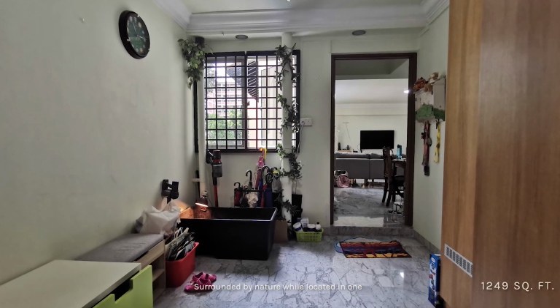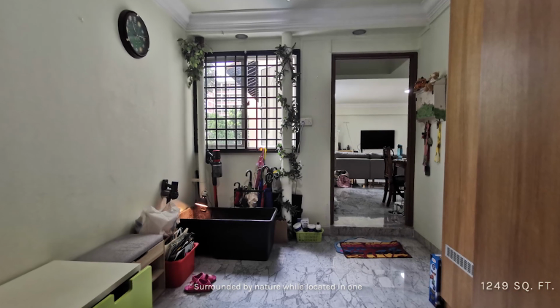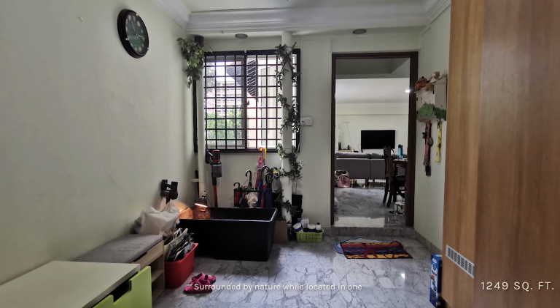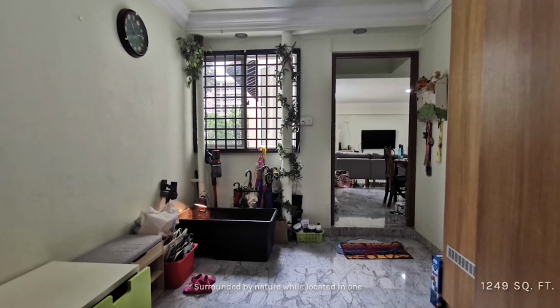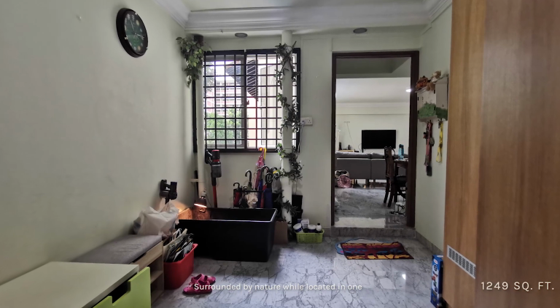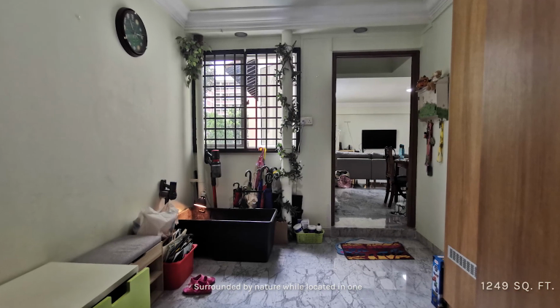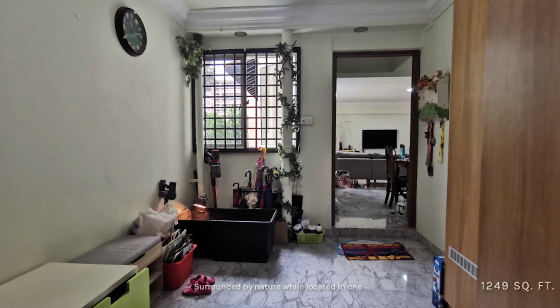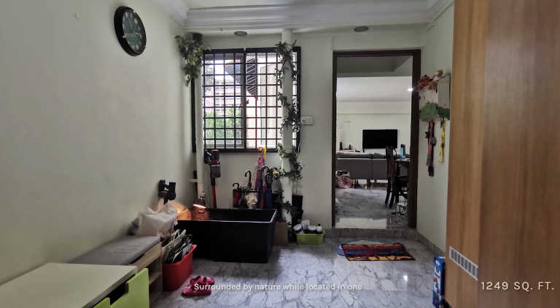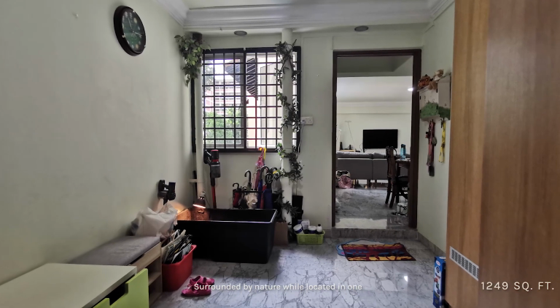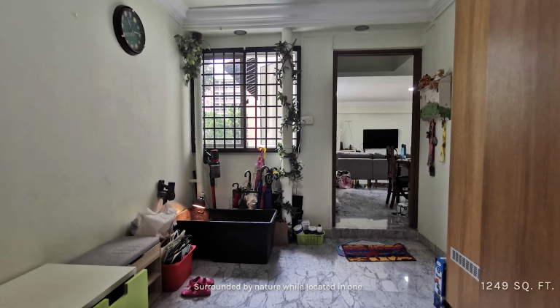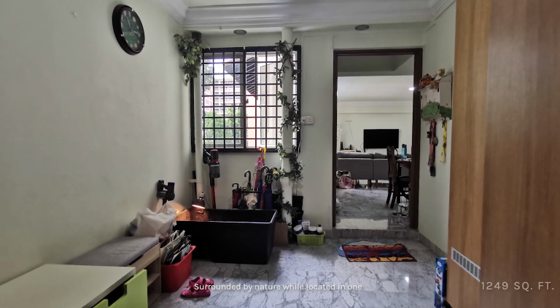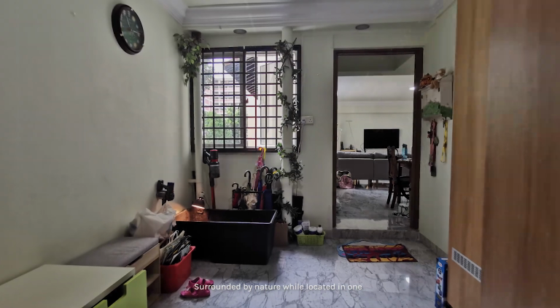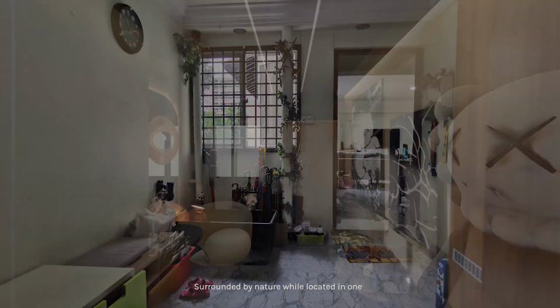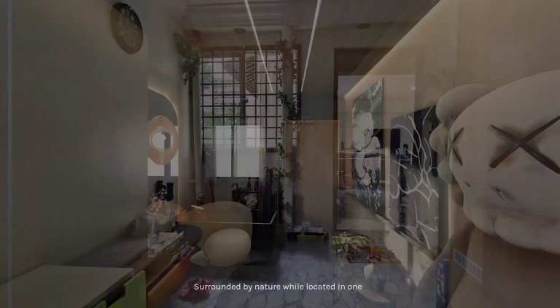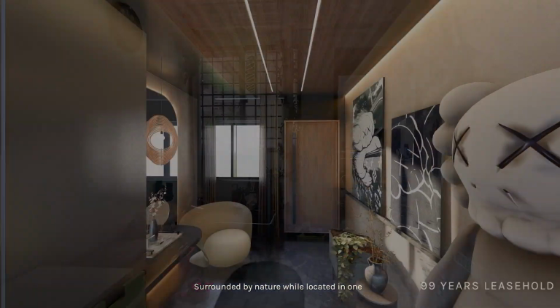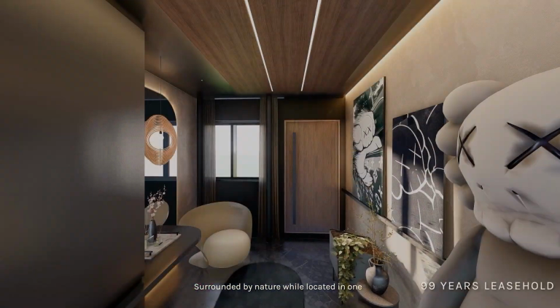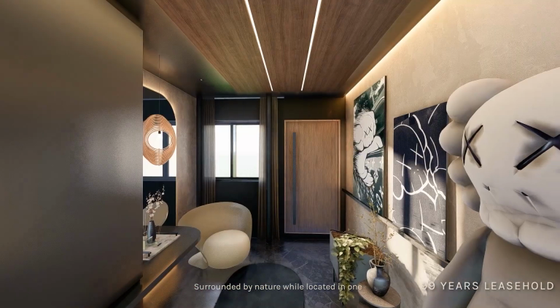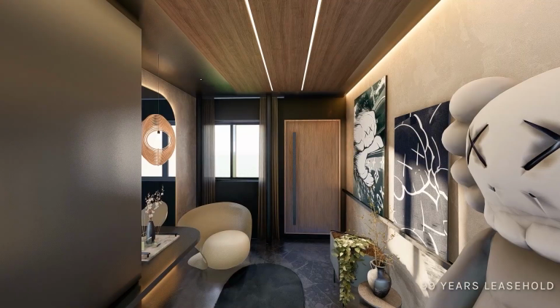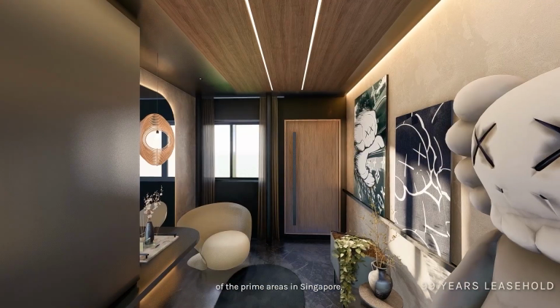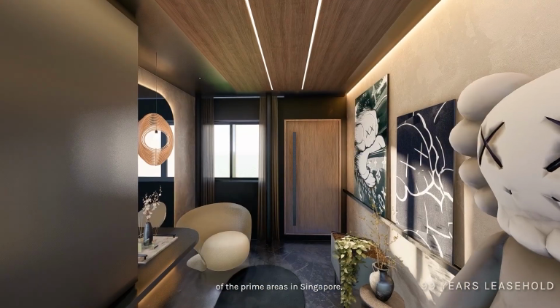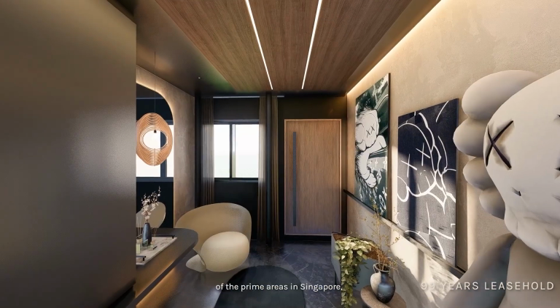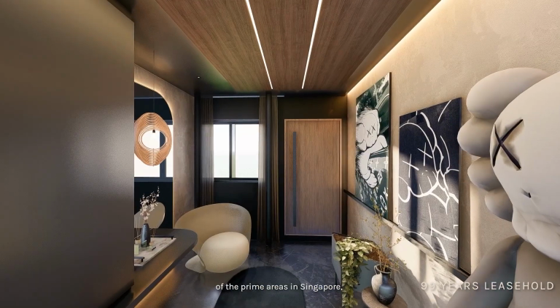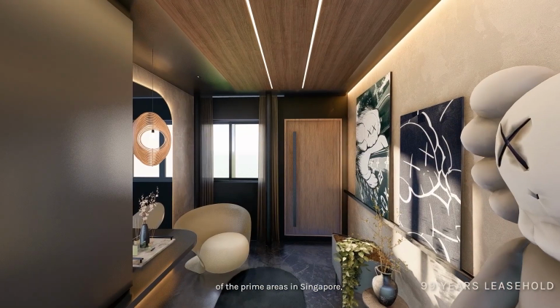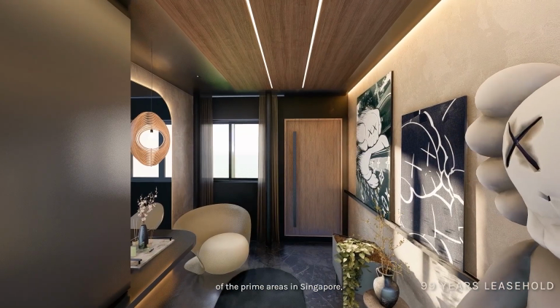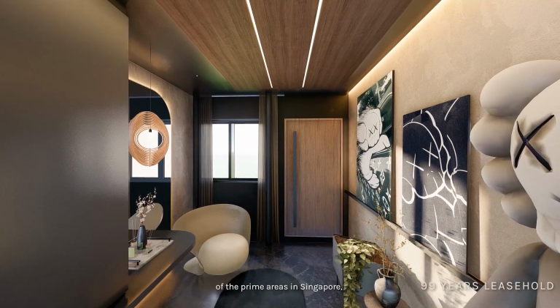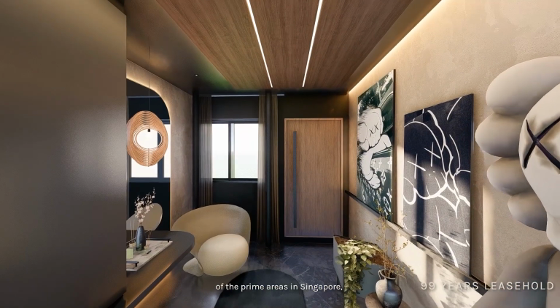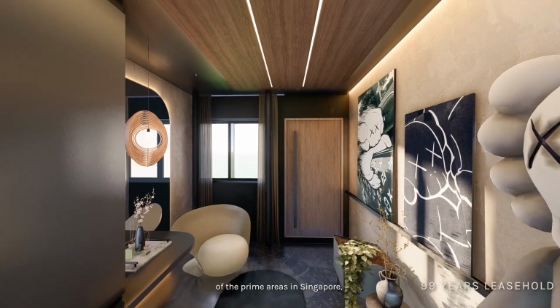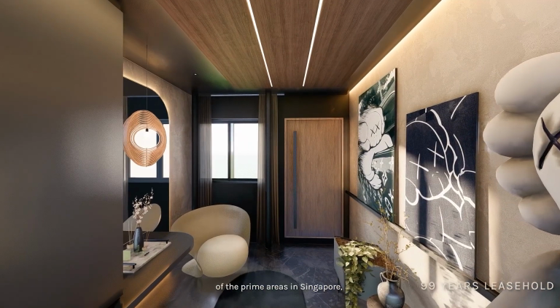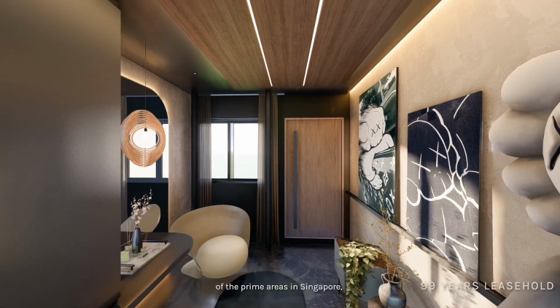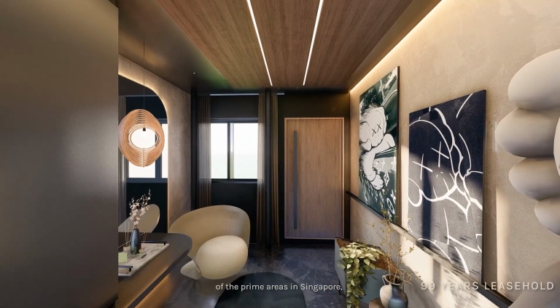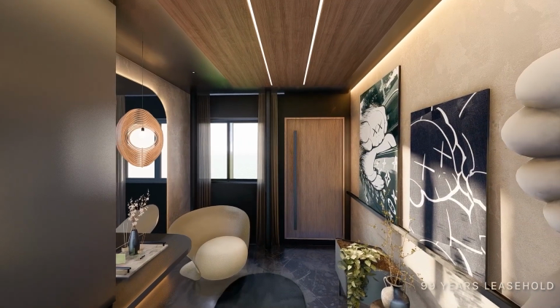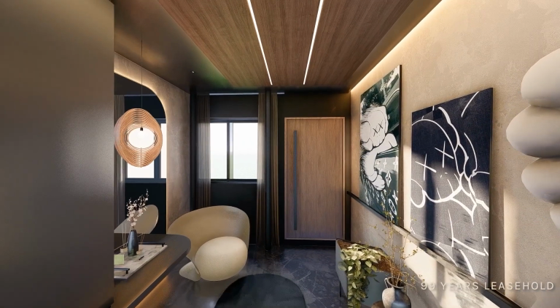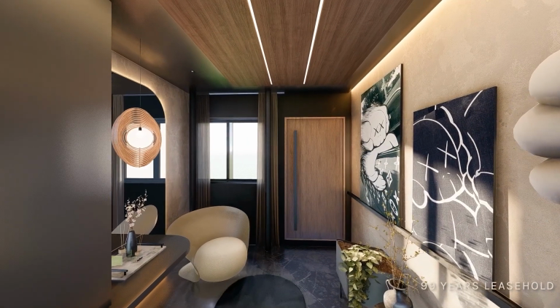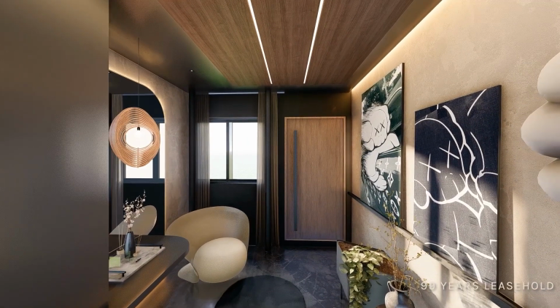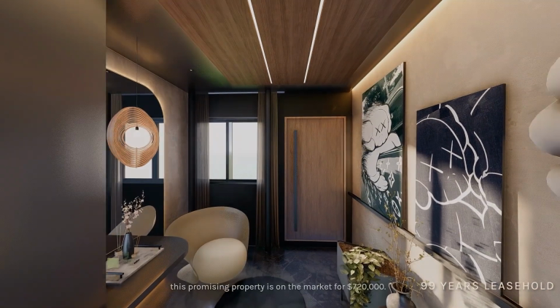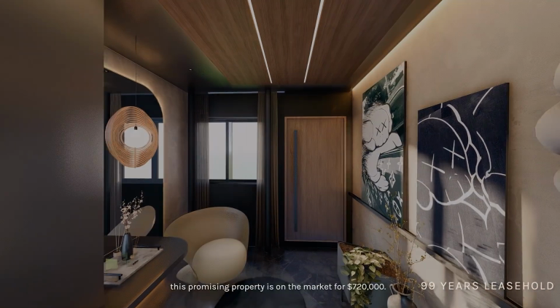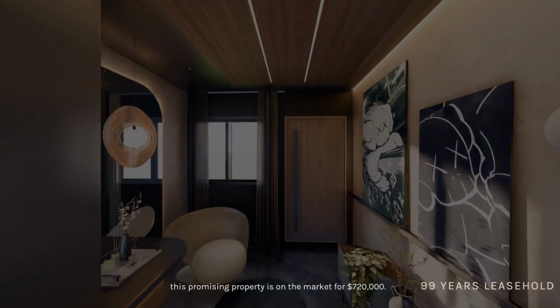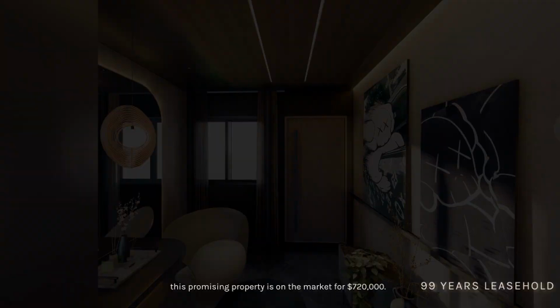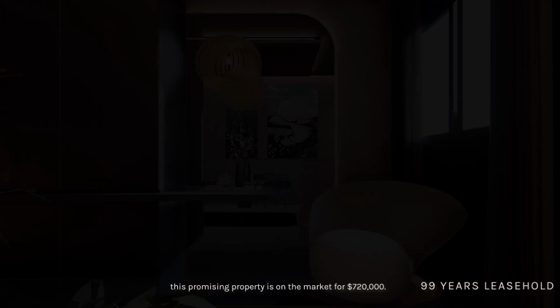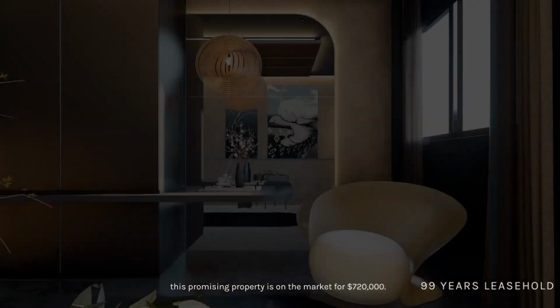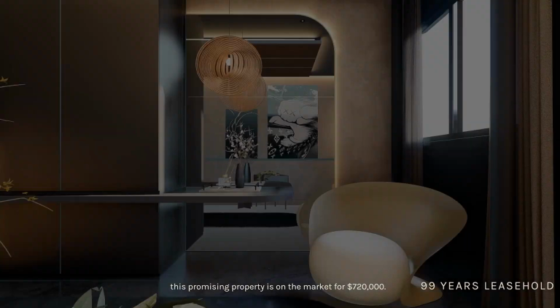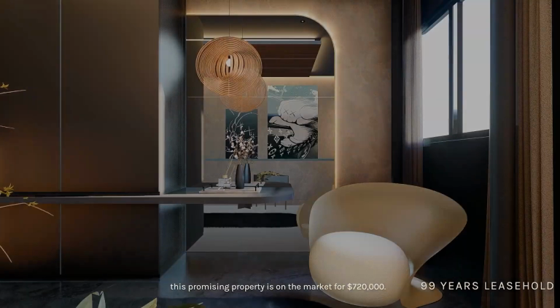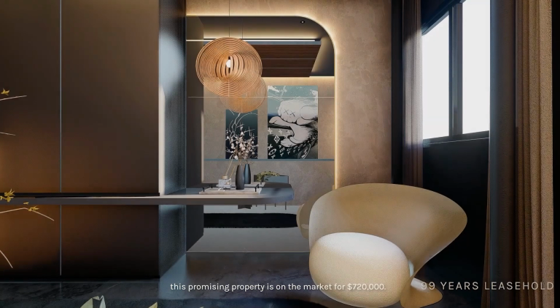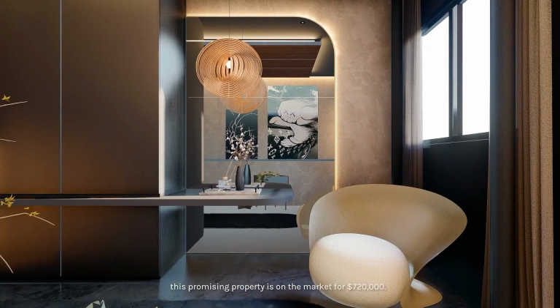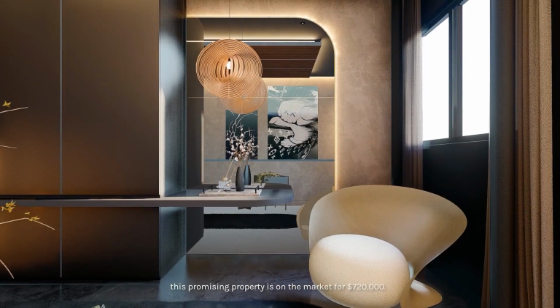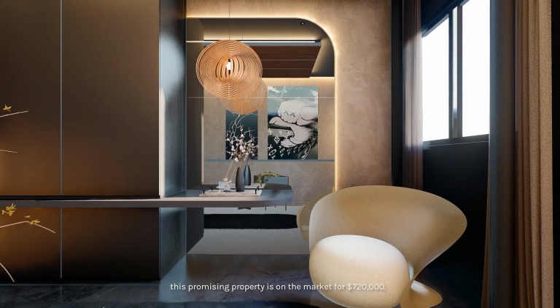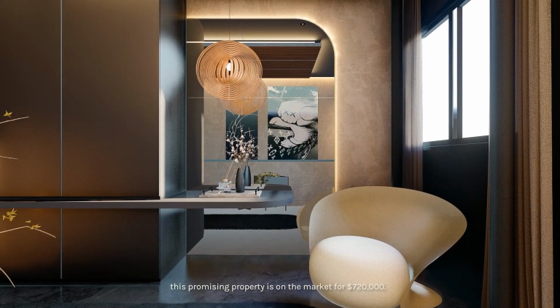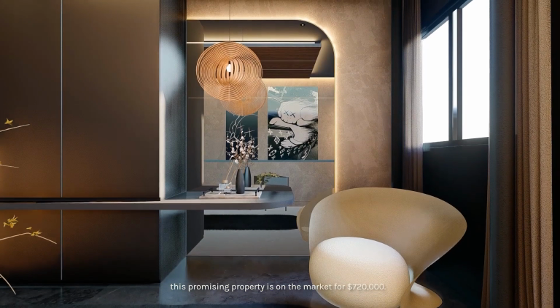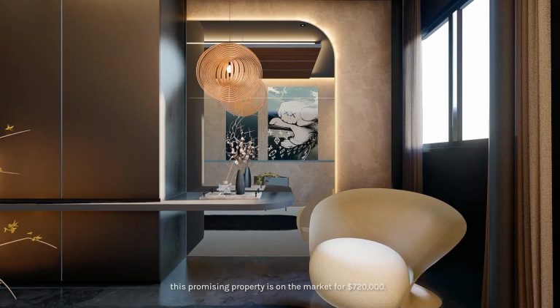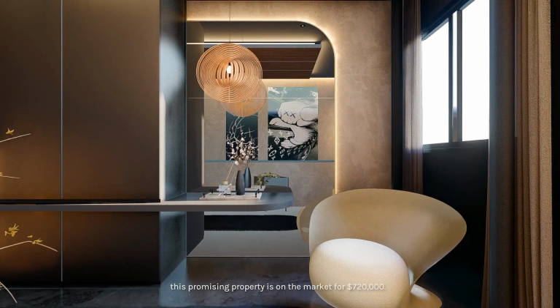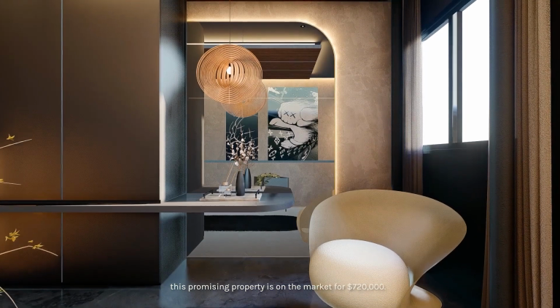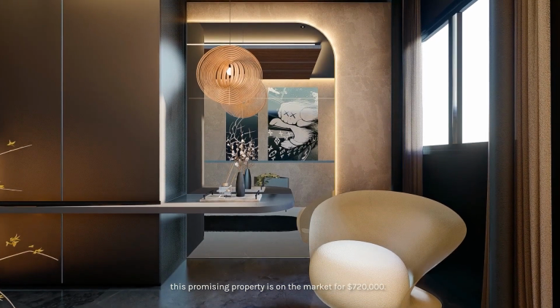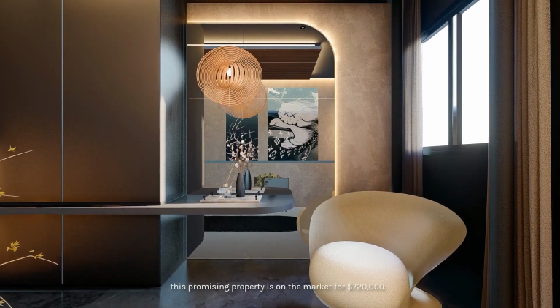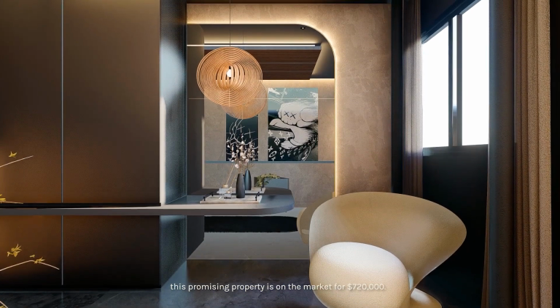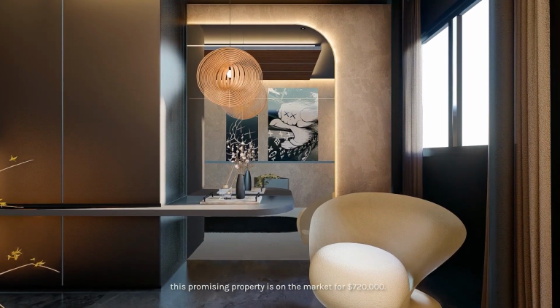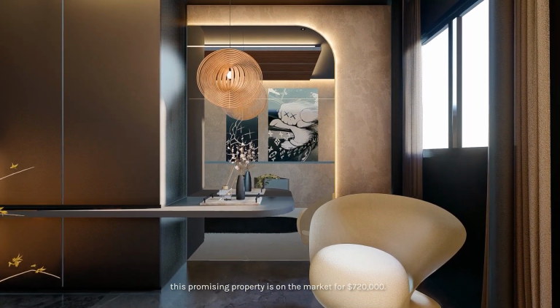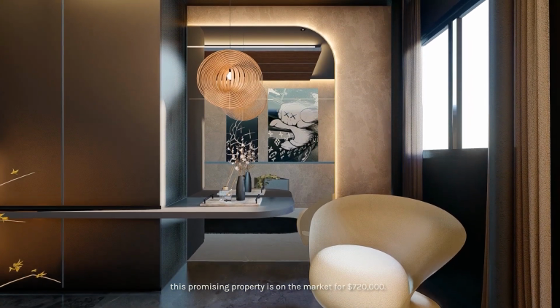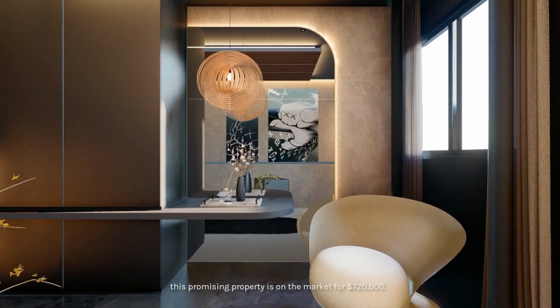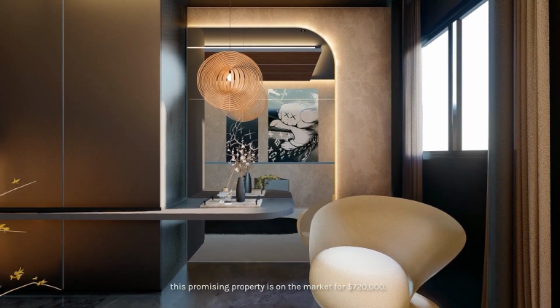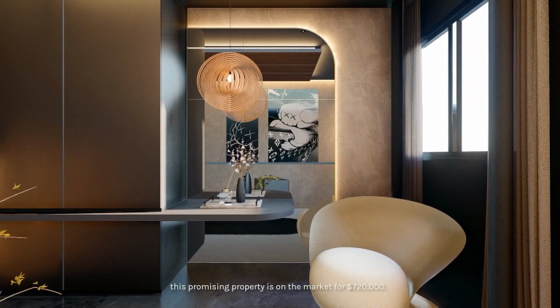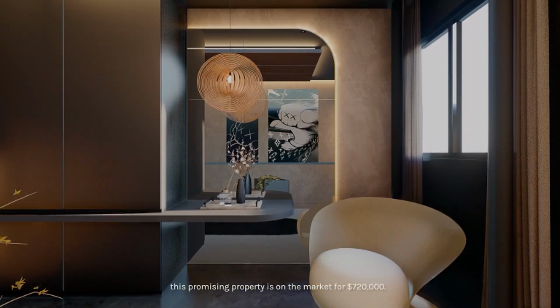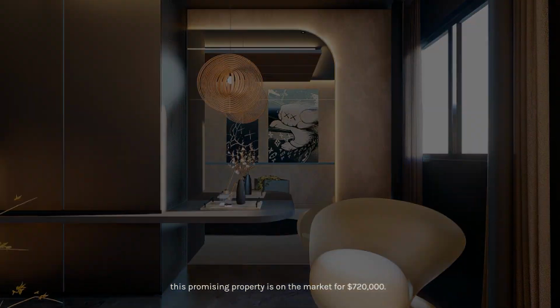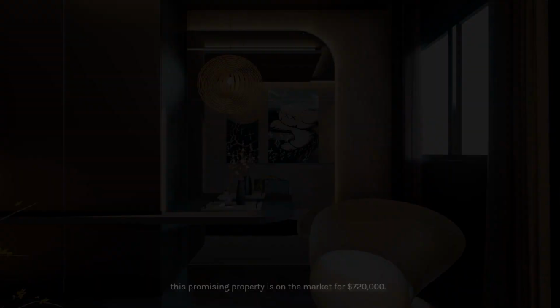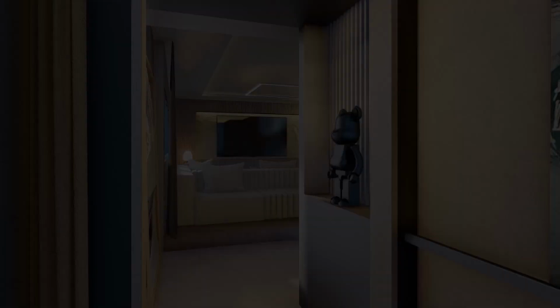Surrounded by nature while located in one of the prime areas in Singapore, this promising property is on the market for $720,000.